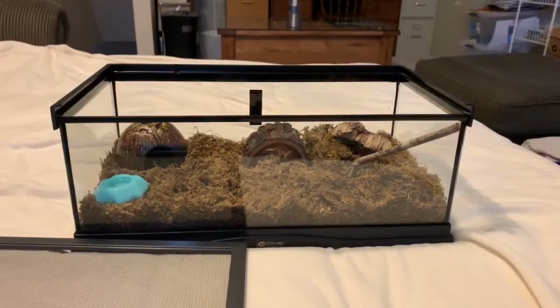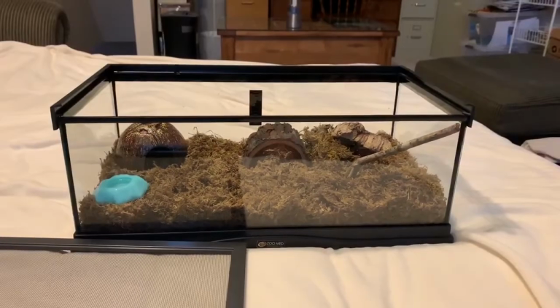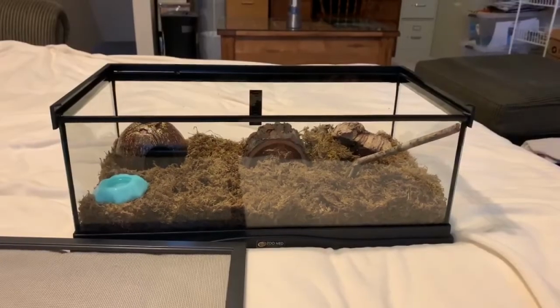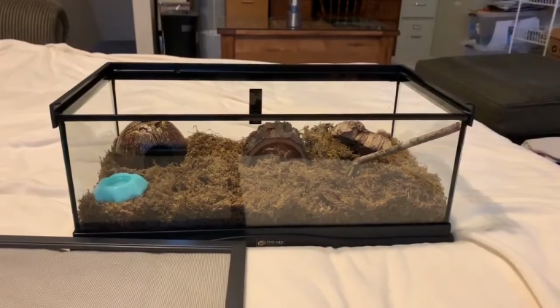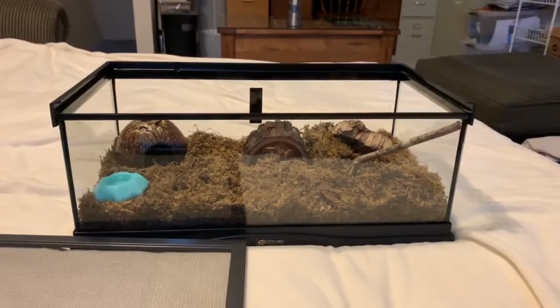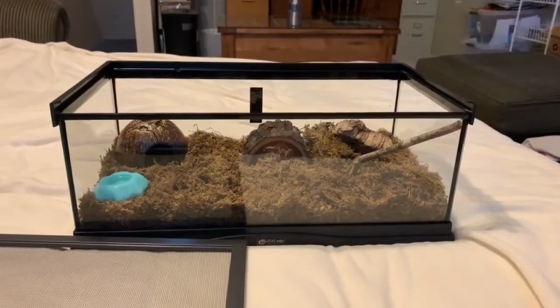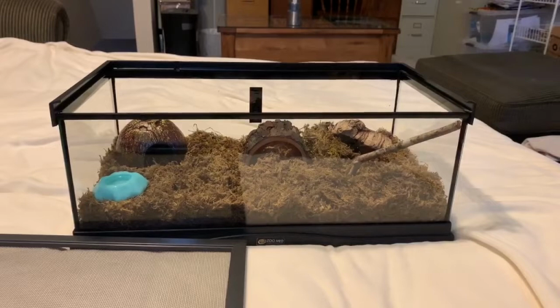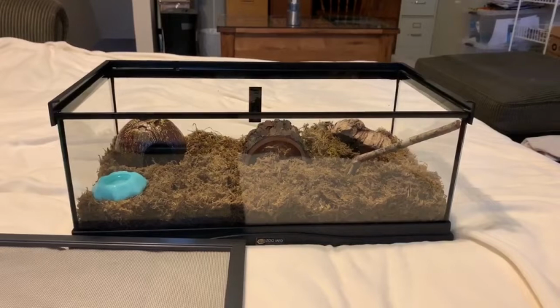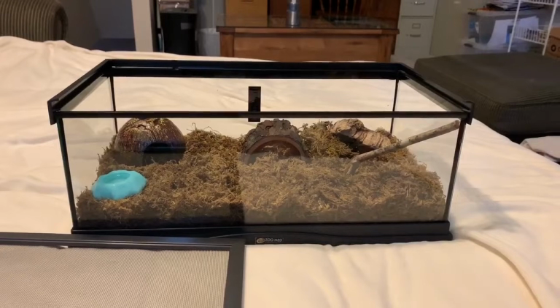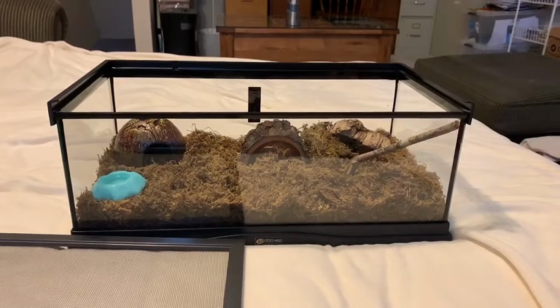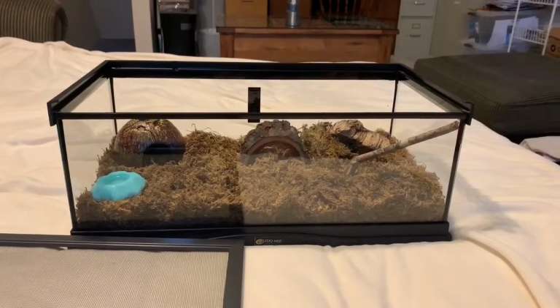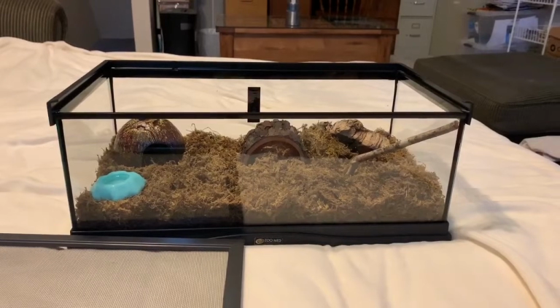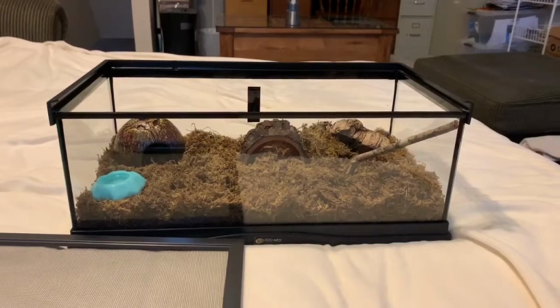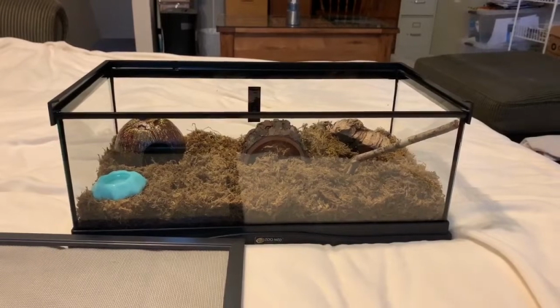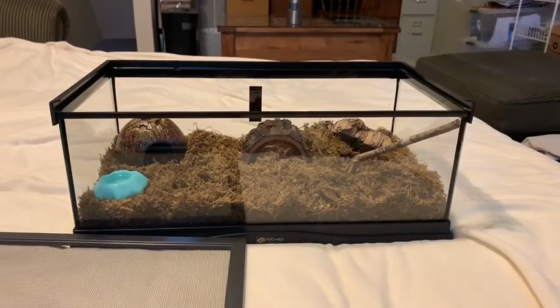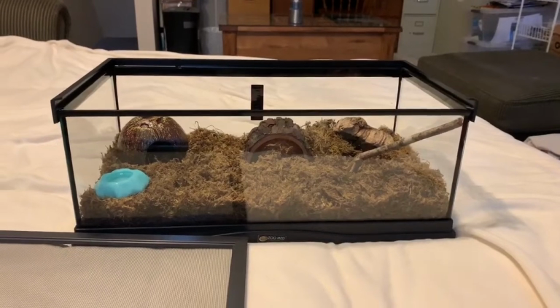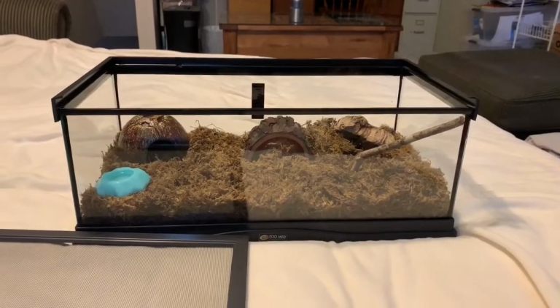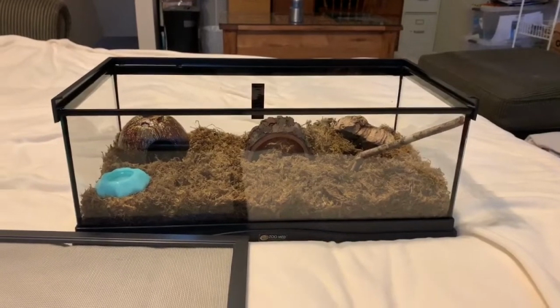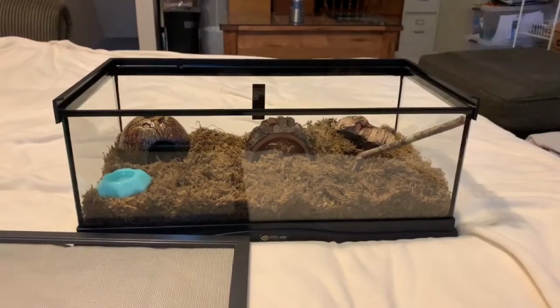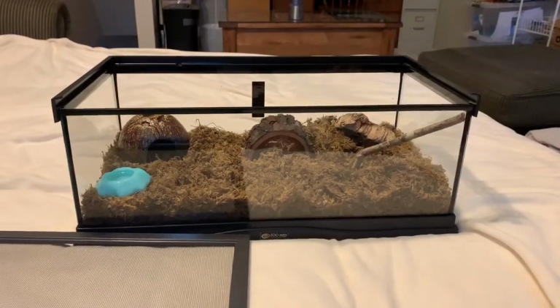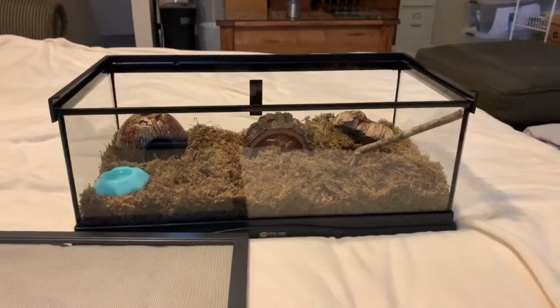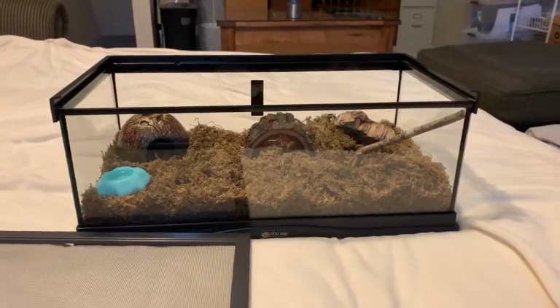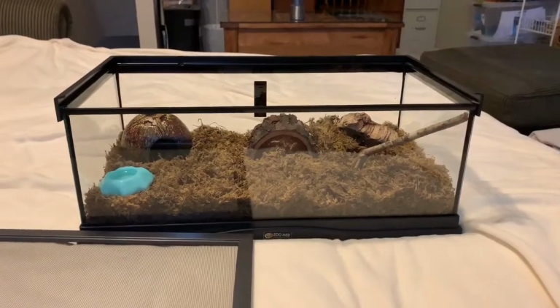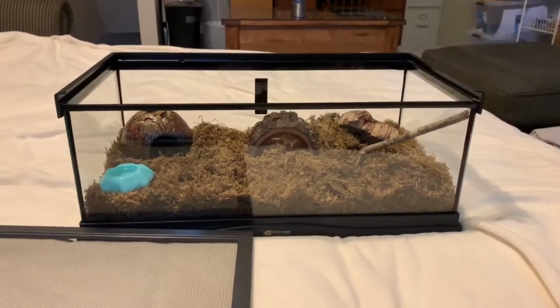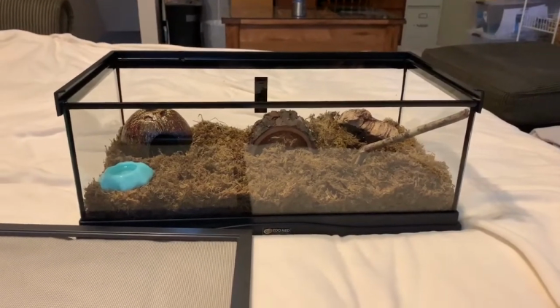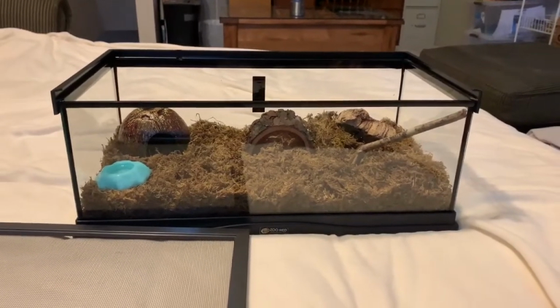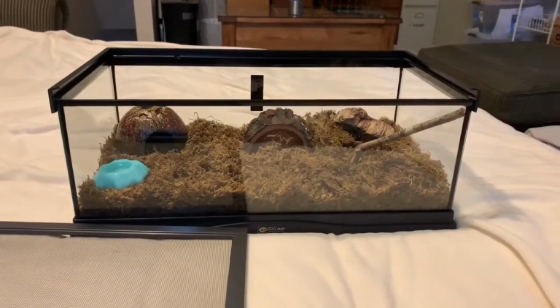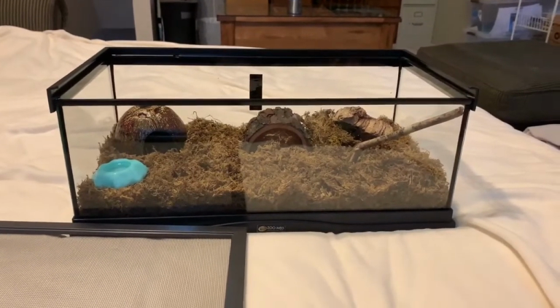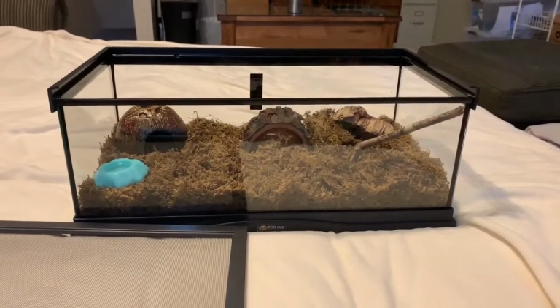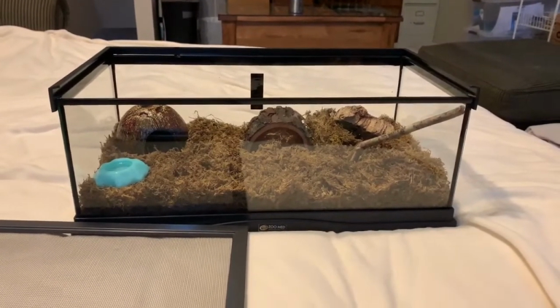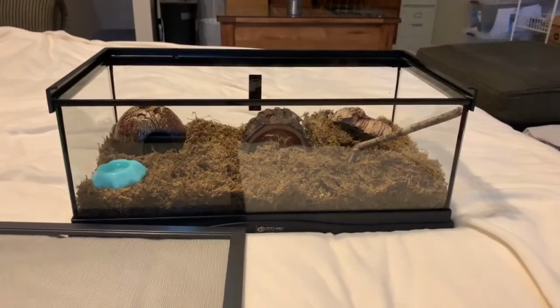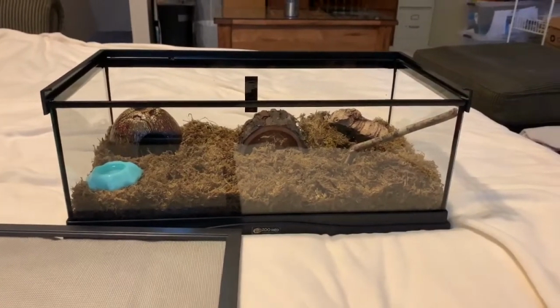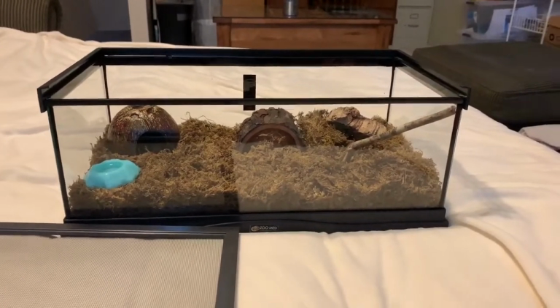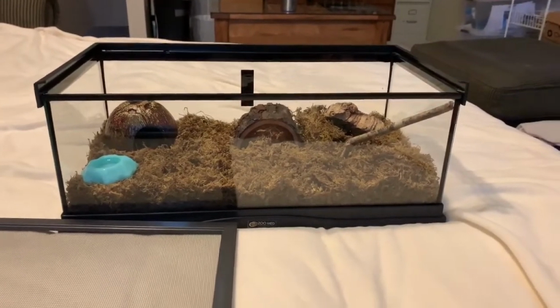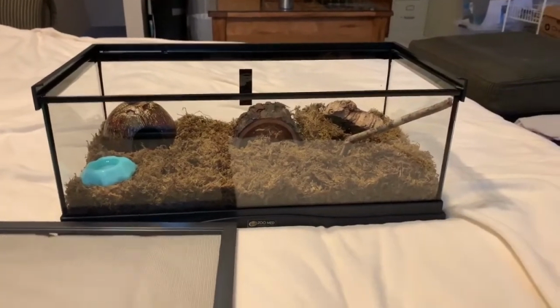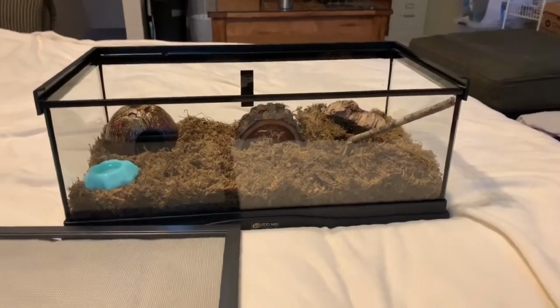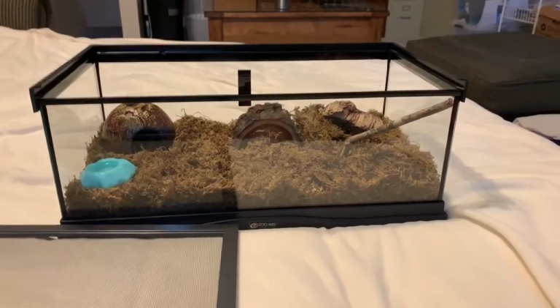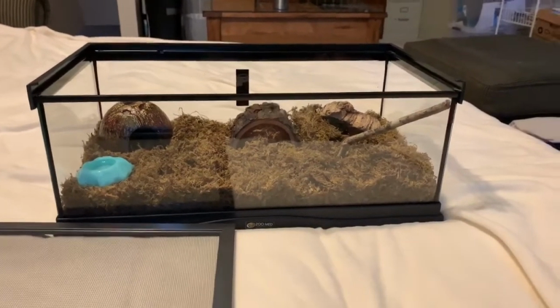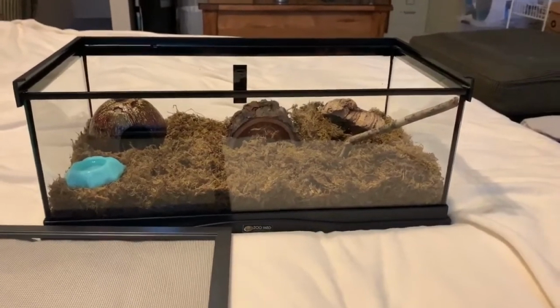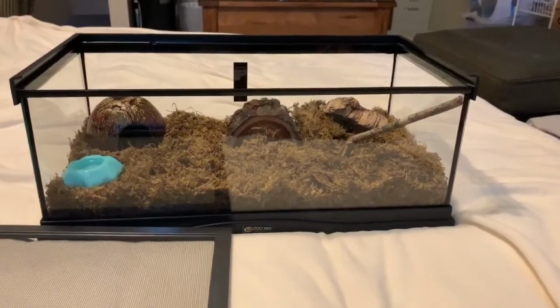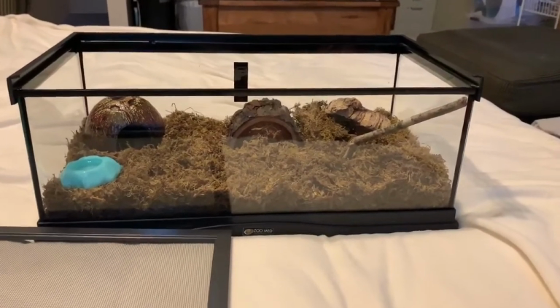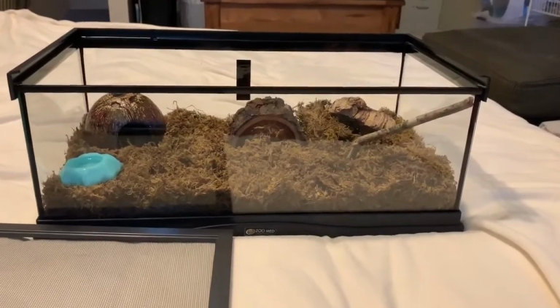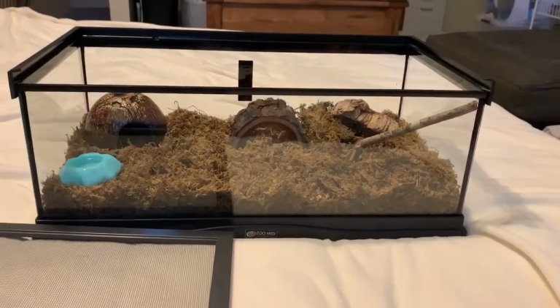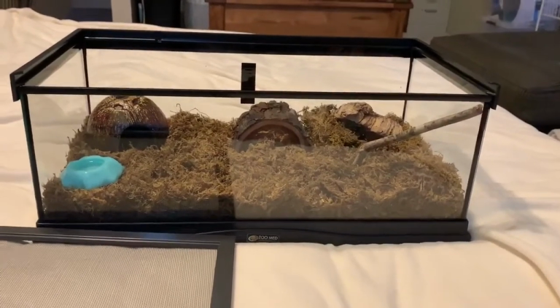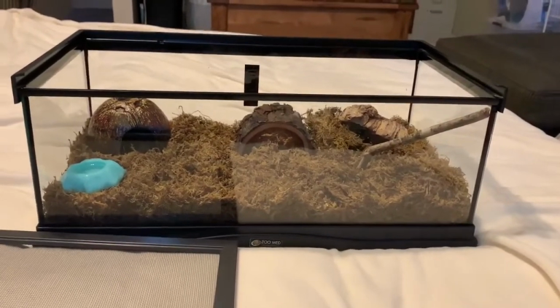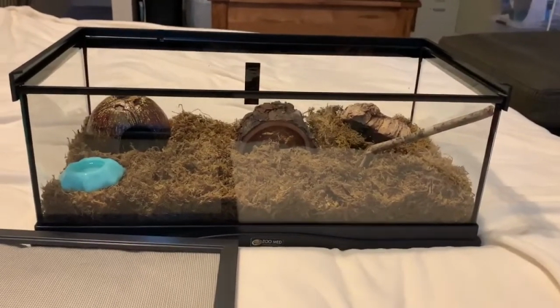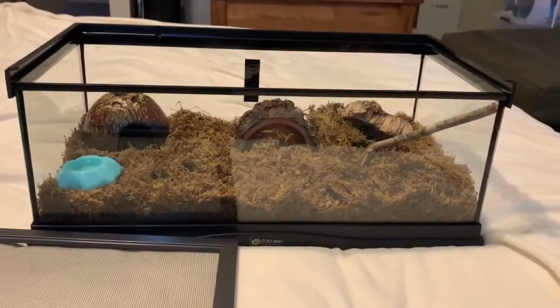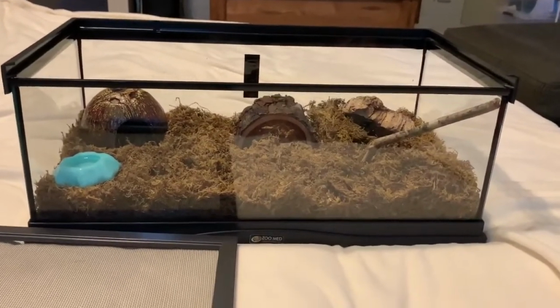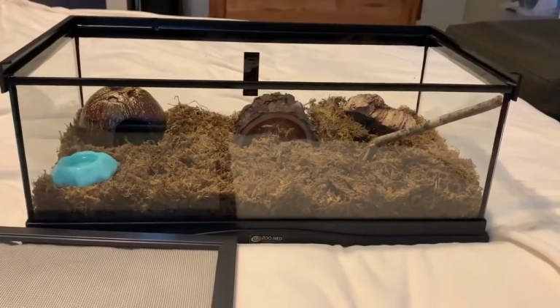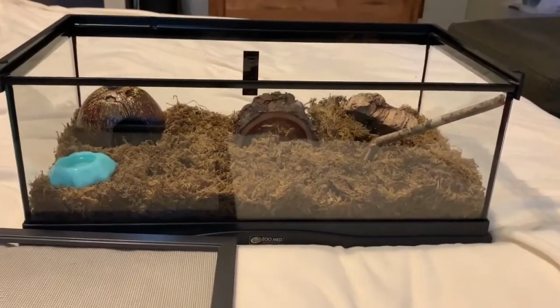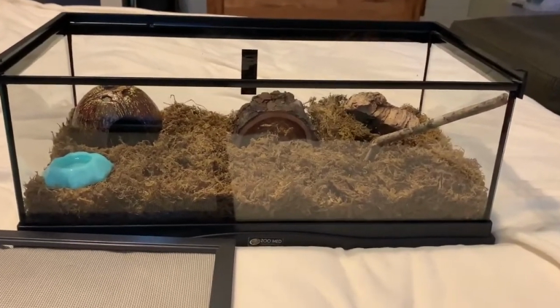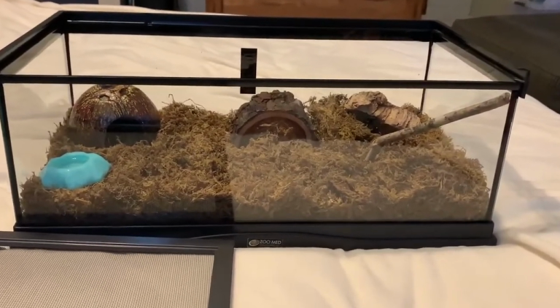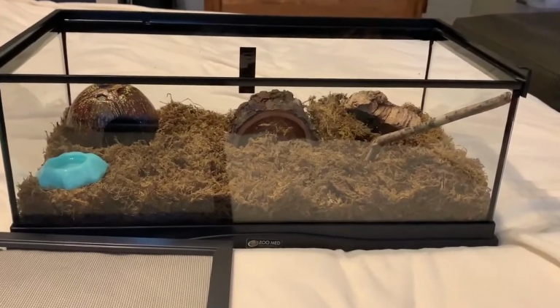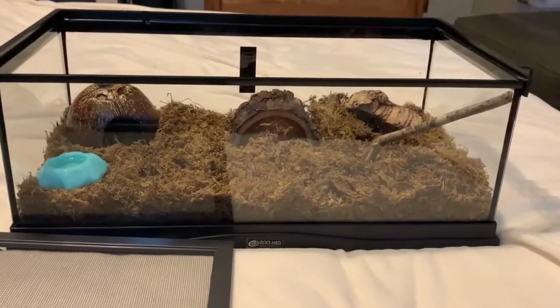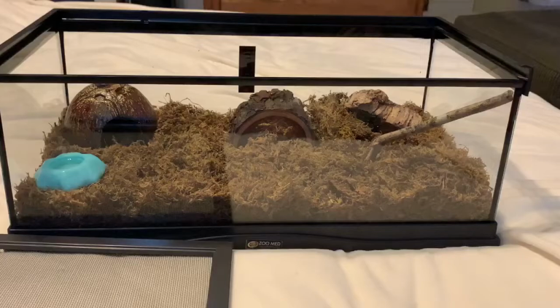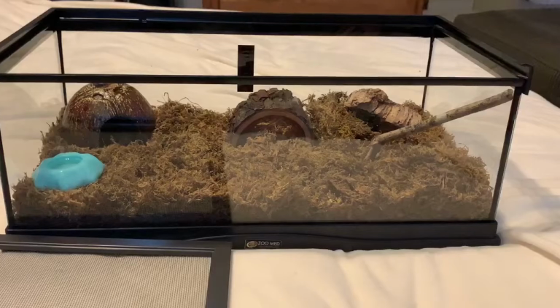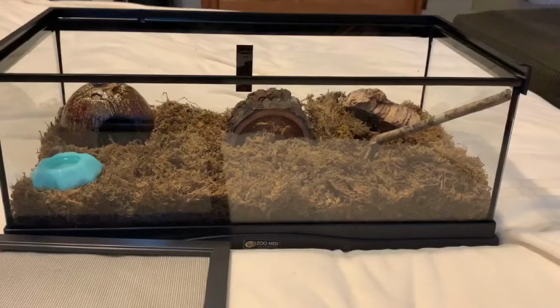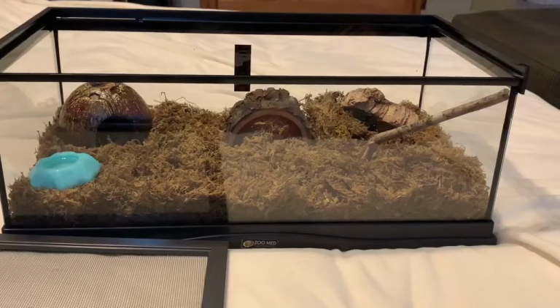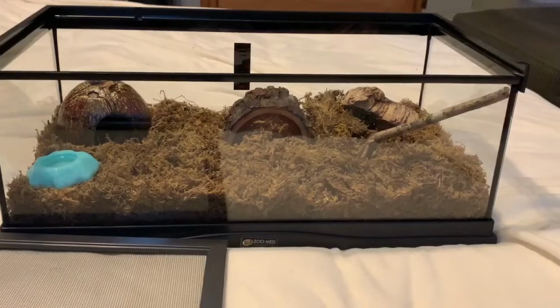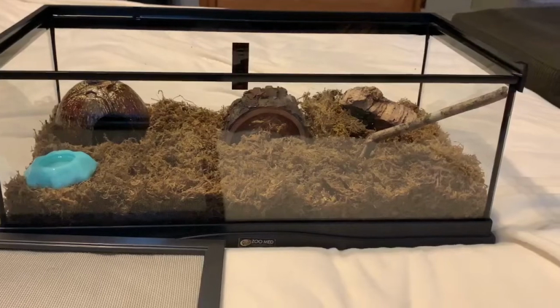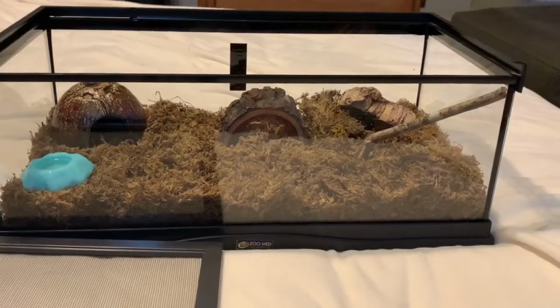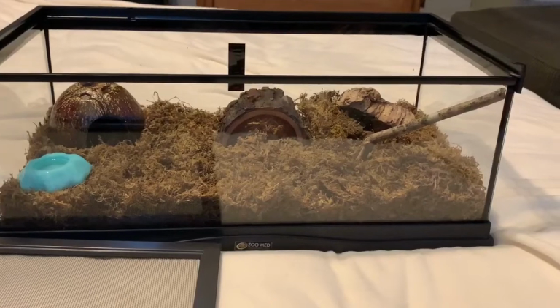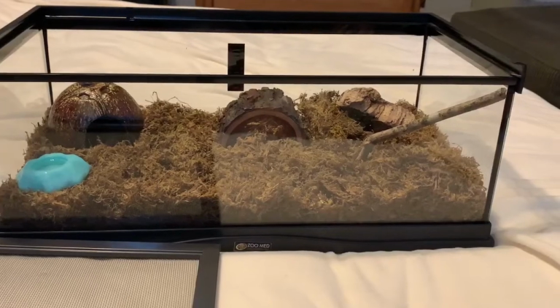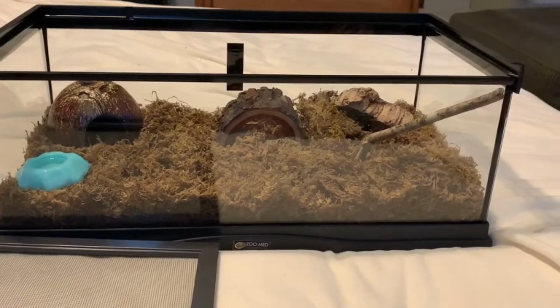If you are a beginner and you are scared that you'll drop the tarantula while handling it, it's best to not handle them.